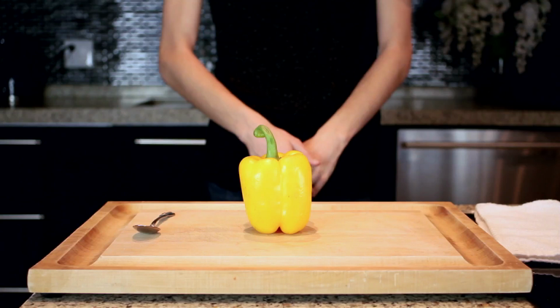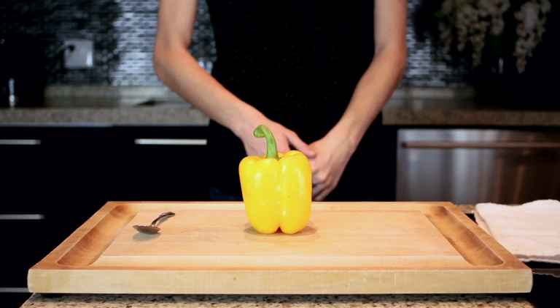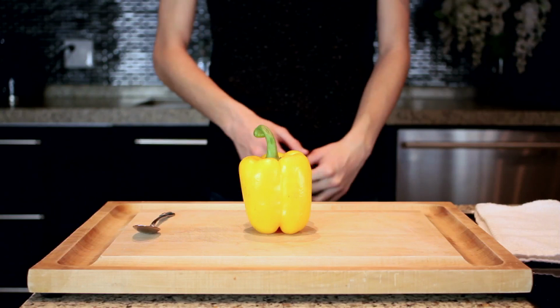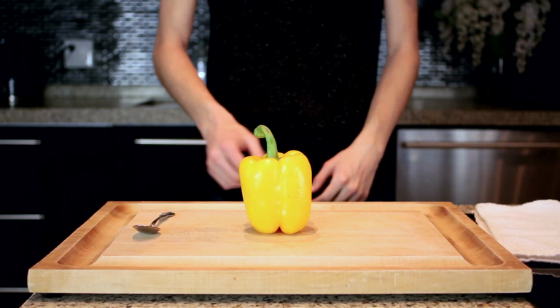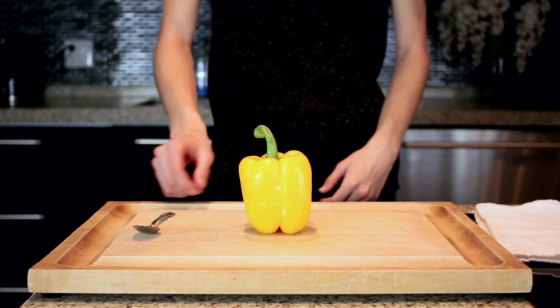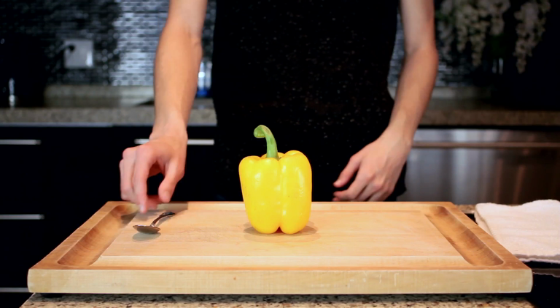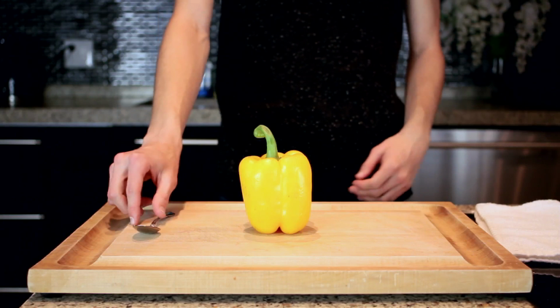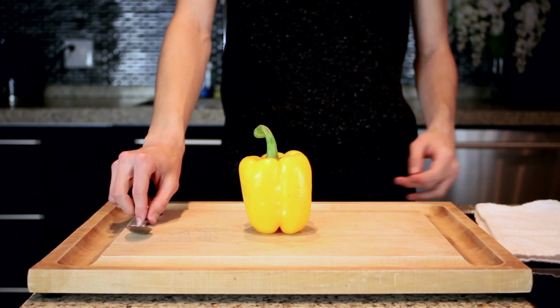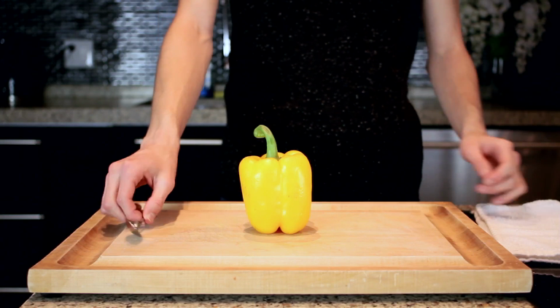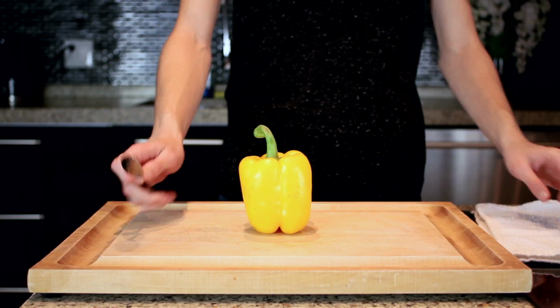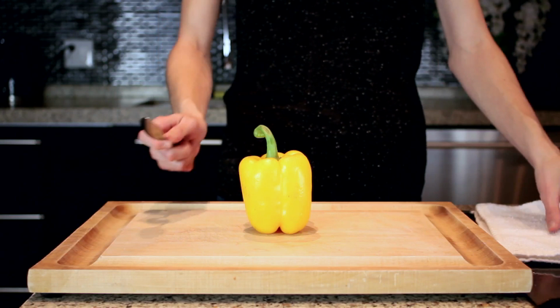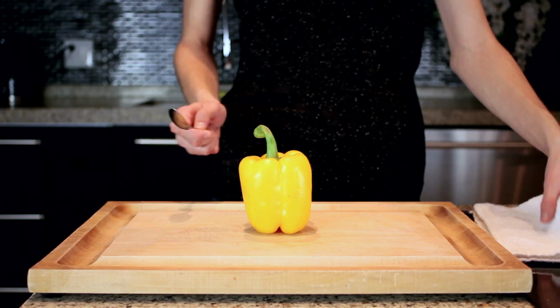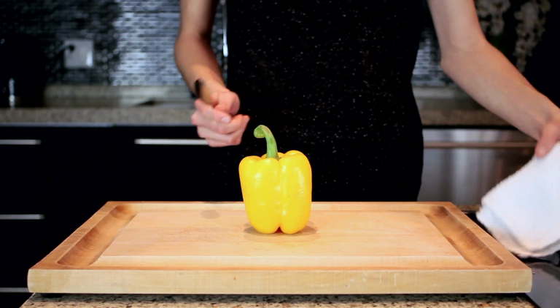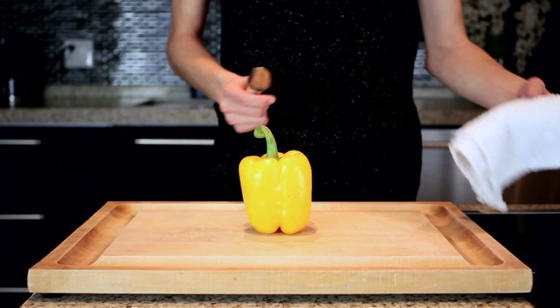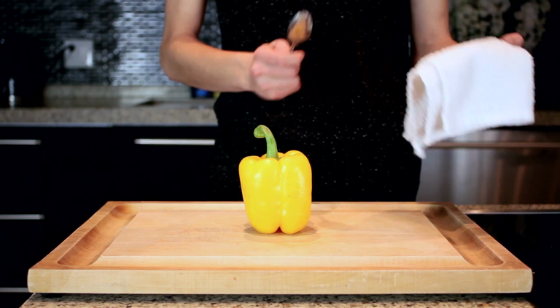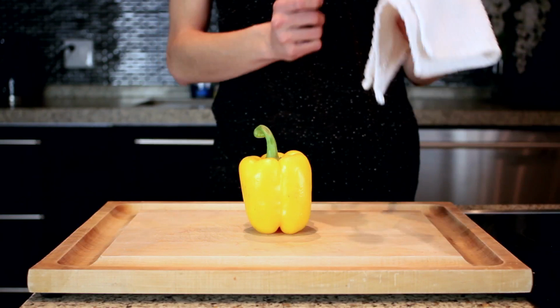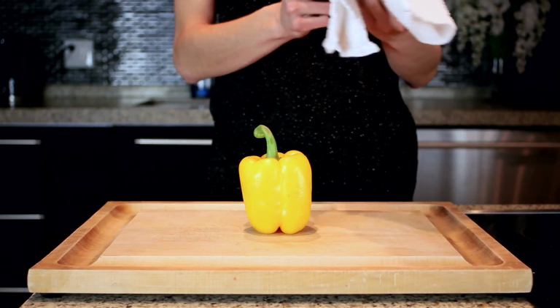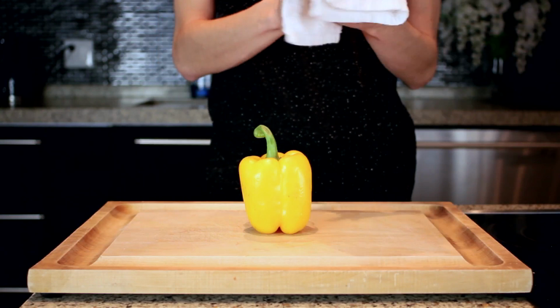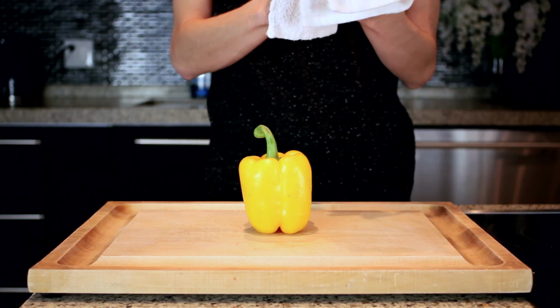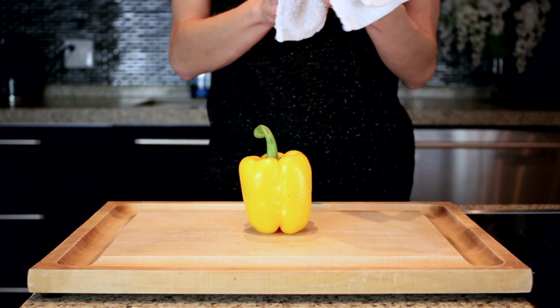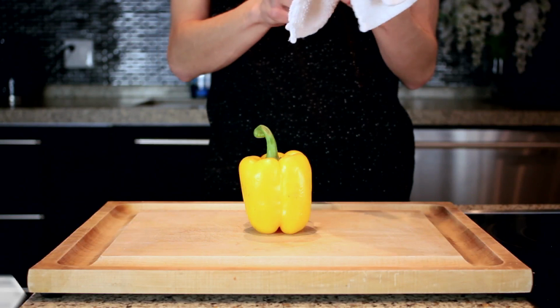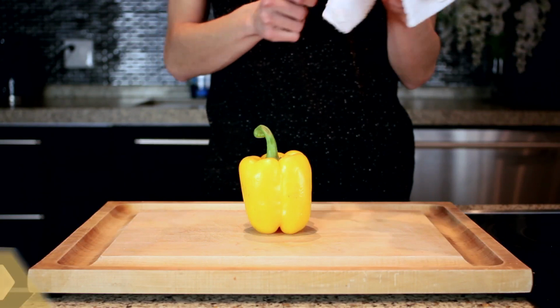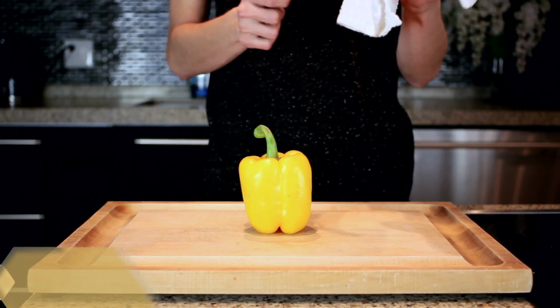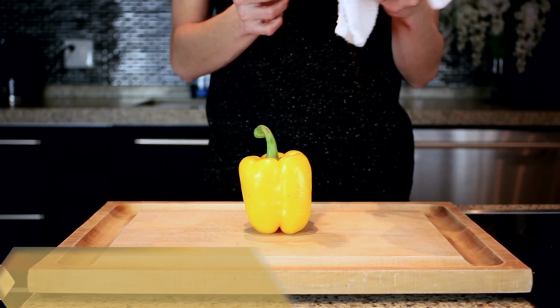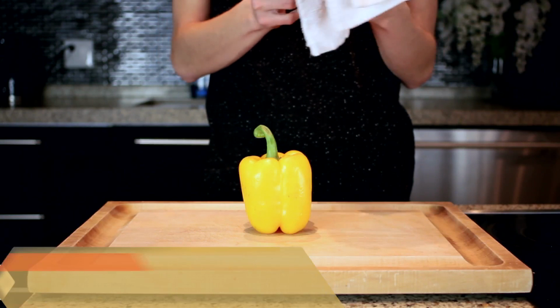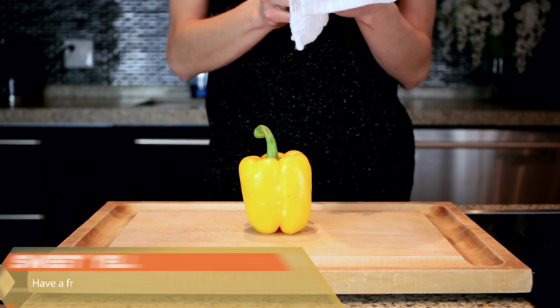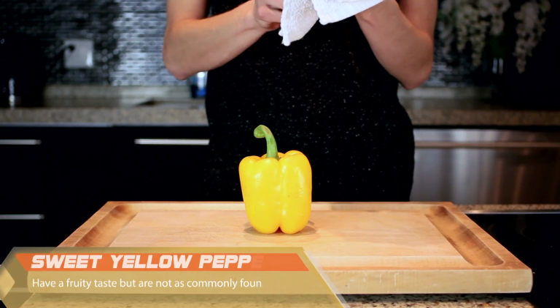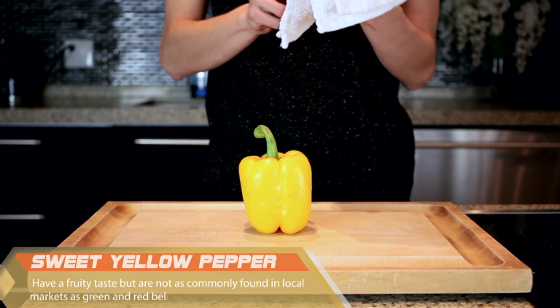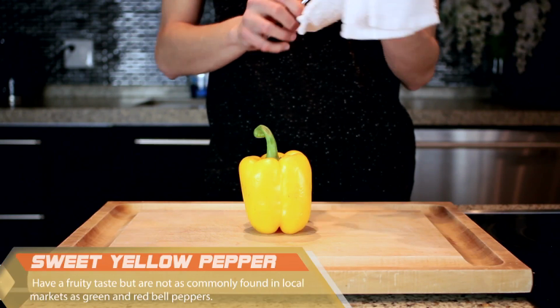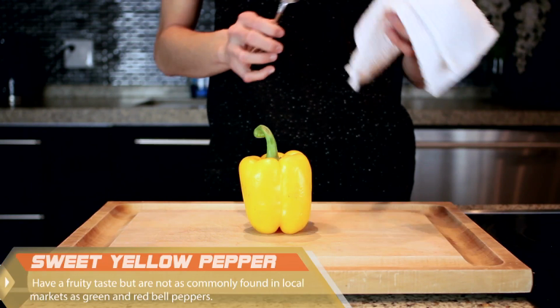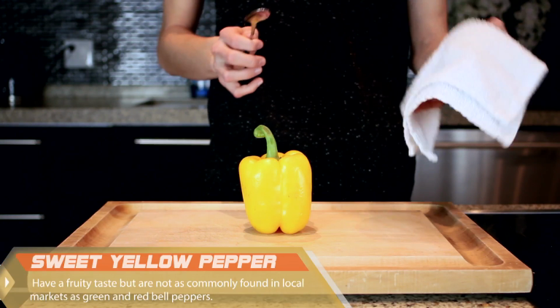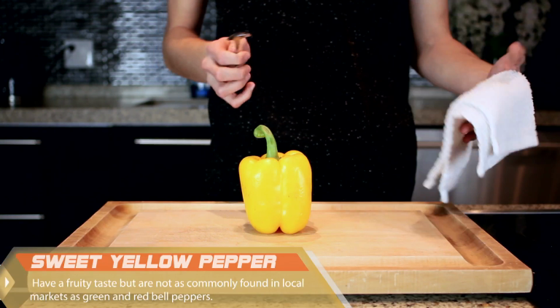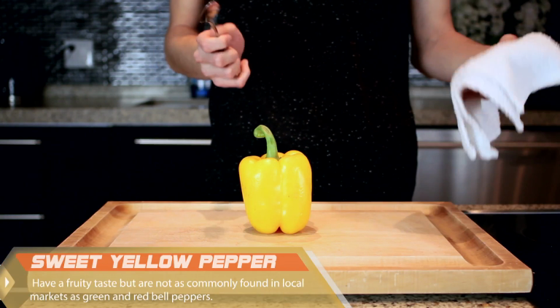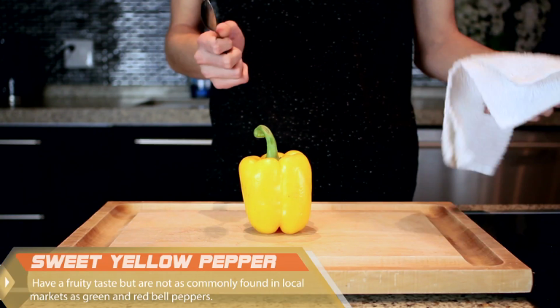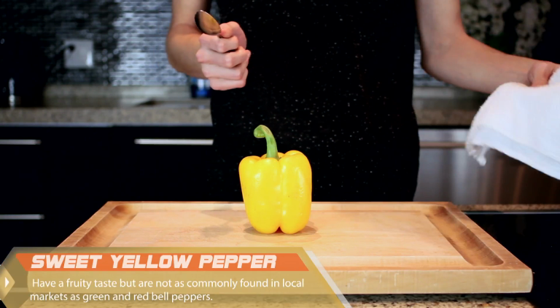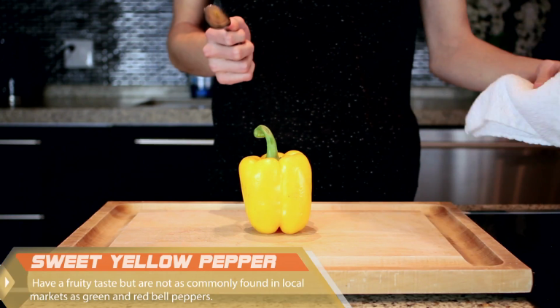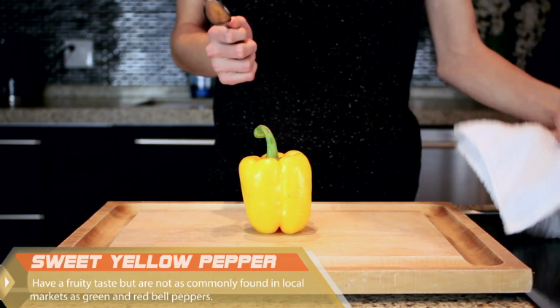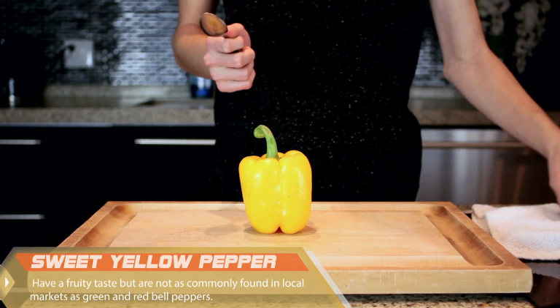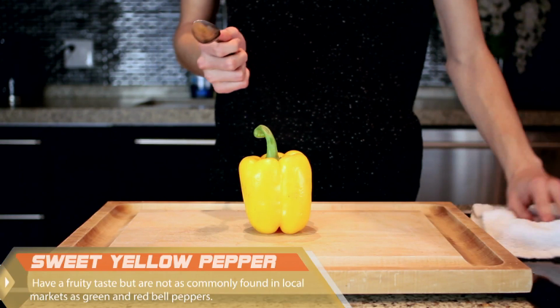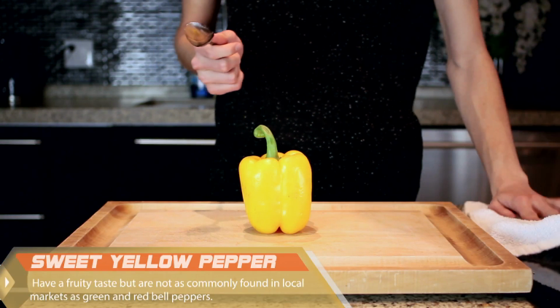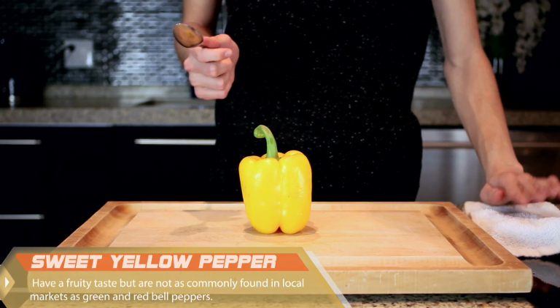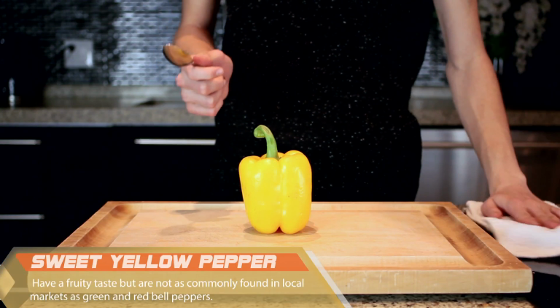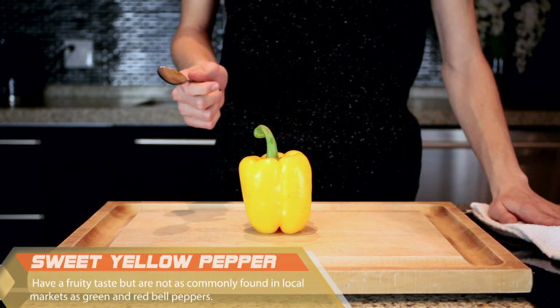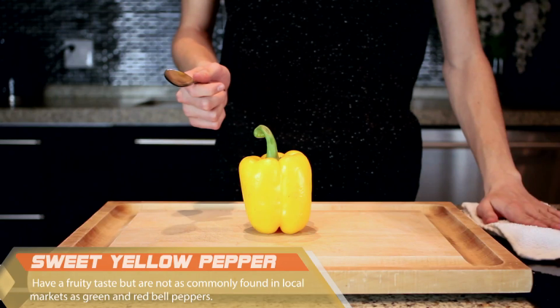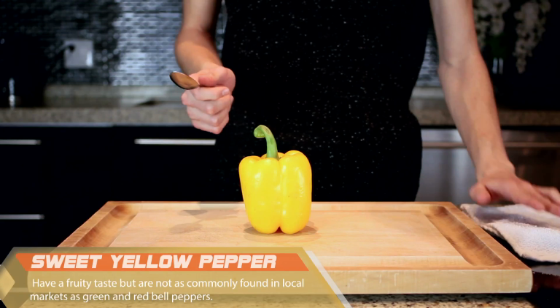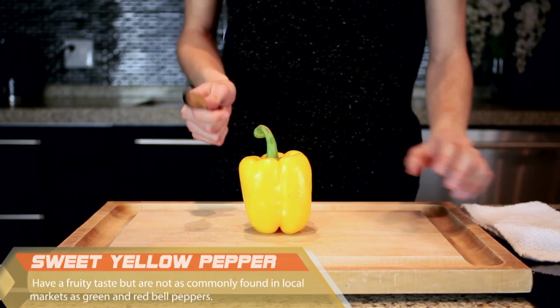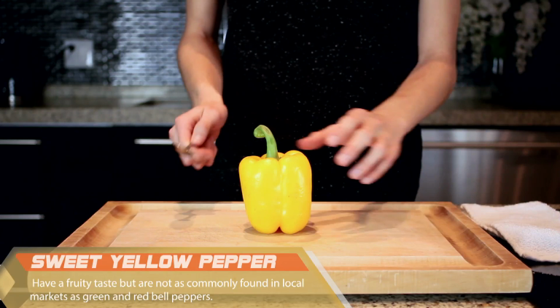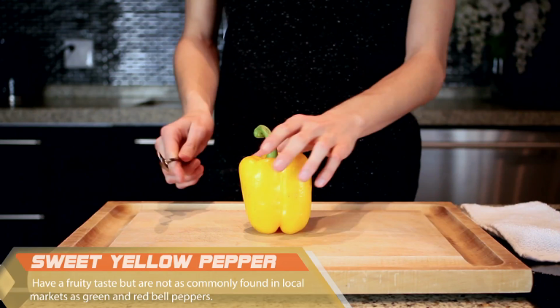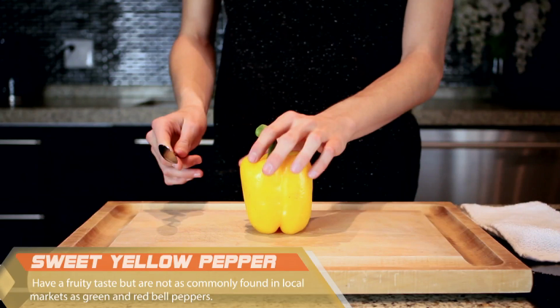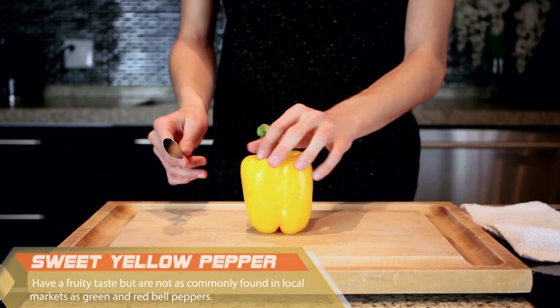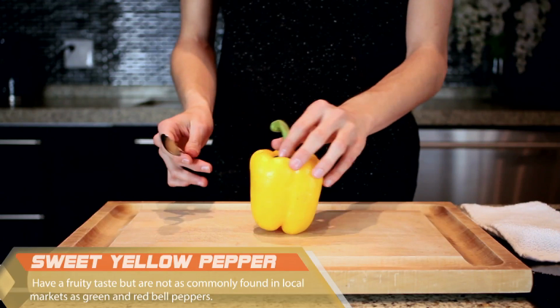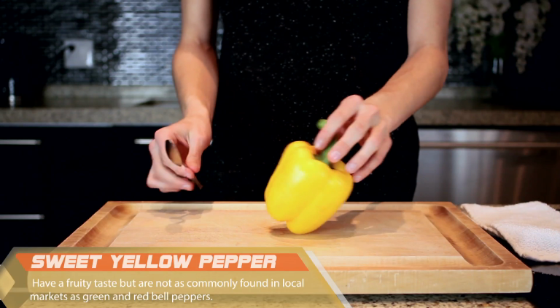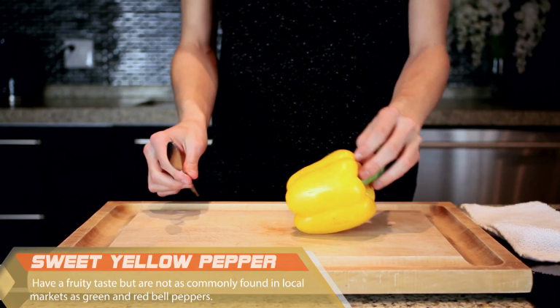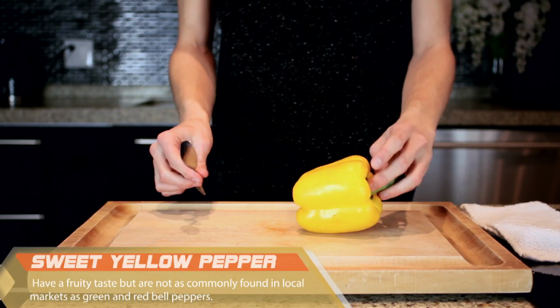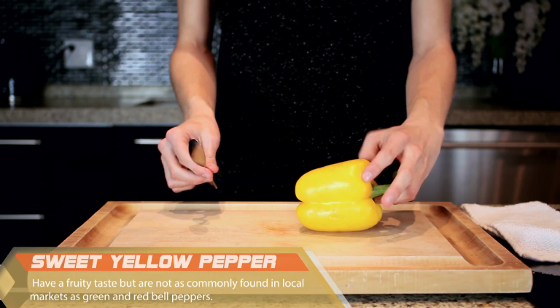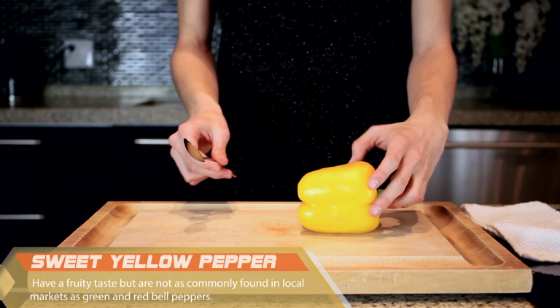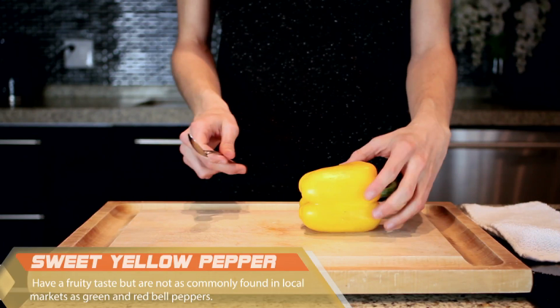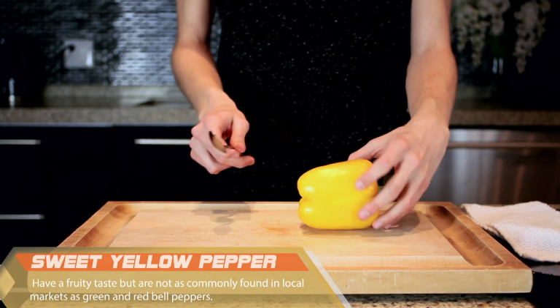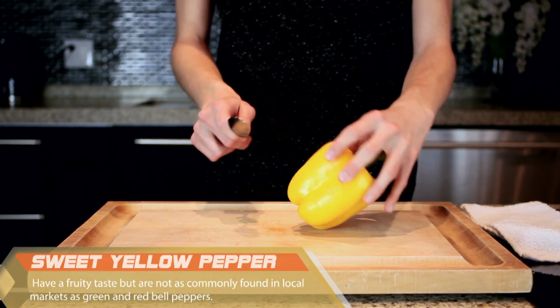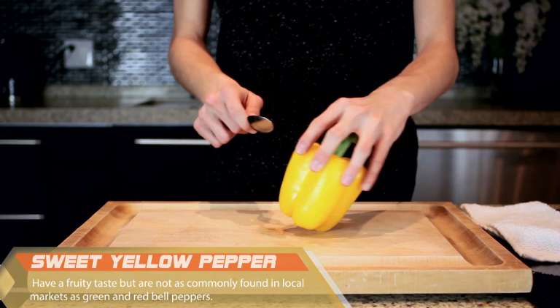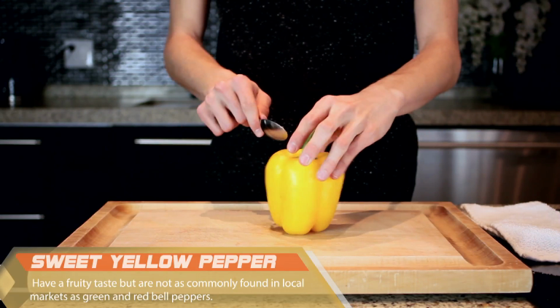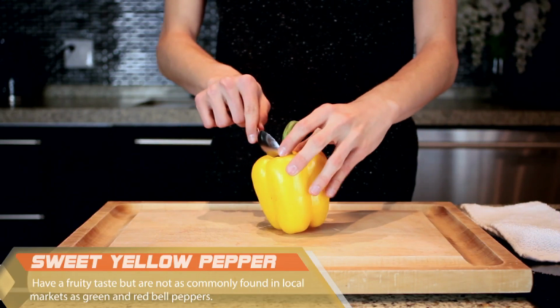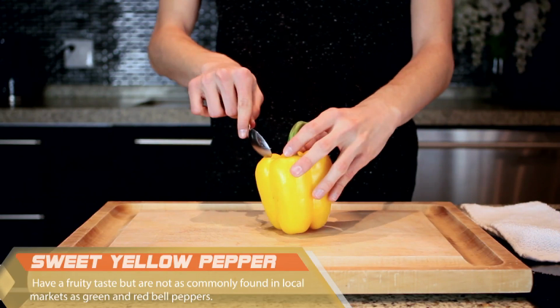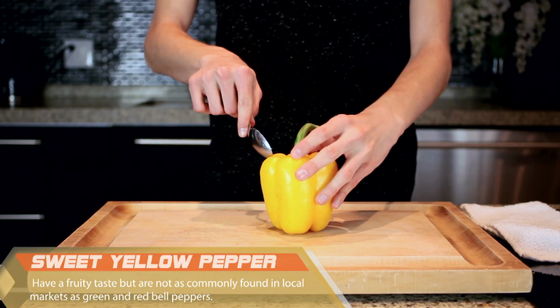Today we are cutting a sweet yellow pepper. This pepper has an absolutely beautiful, vibrant, yellow hue.